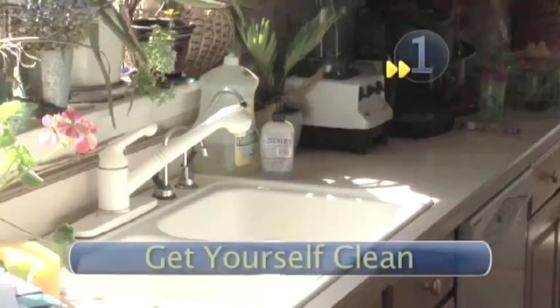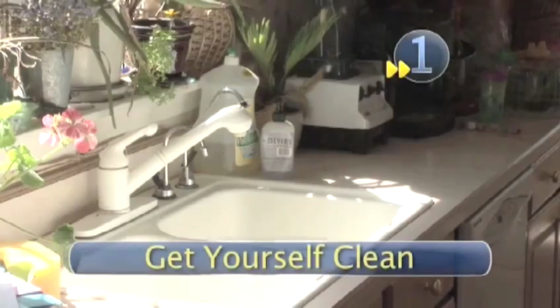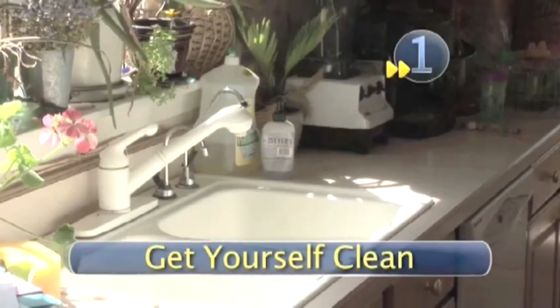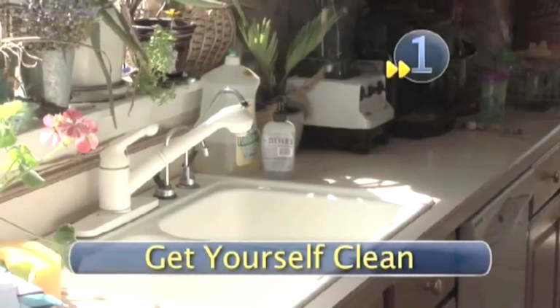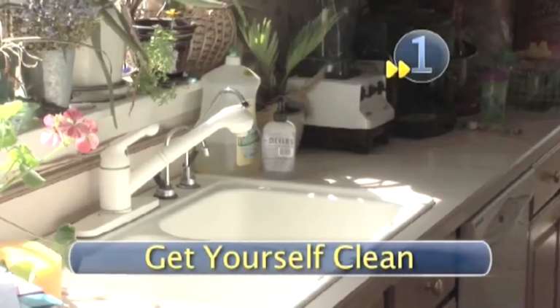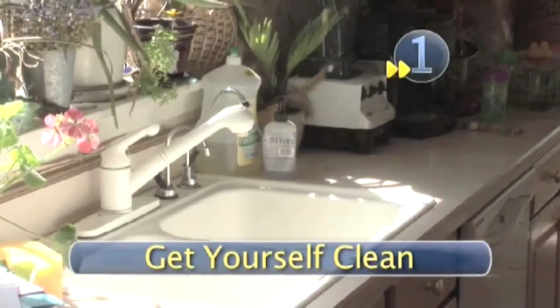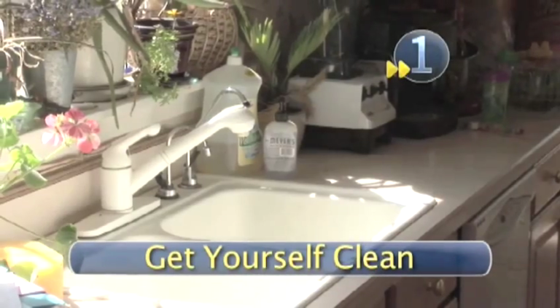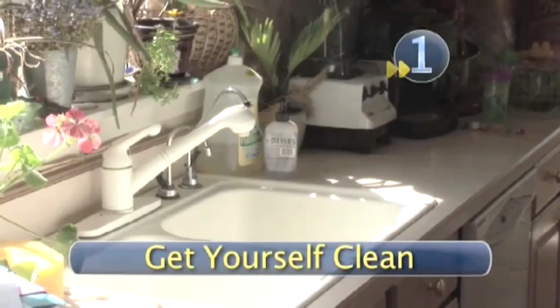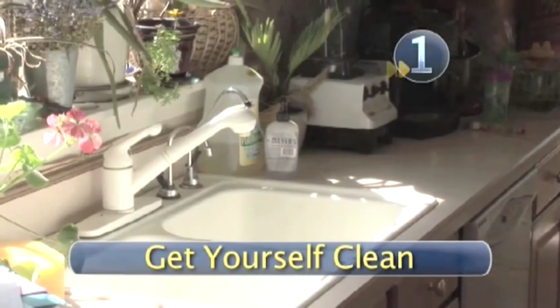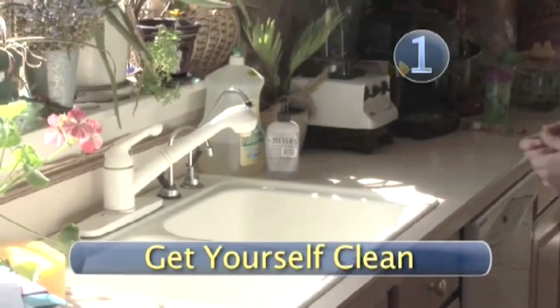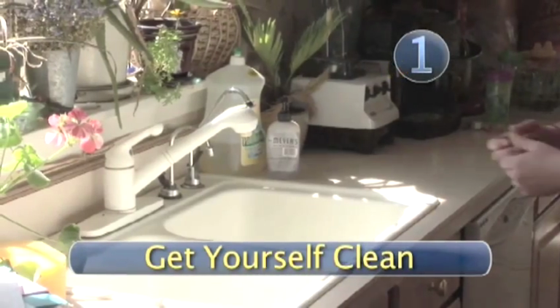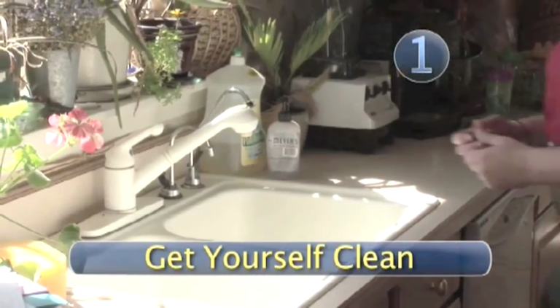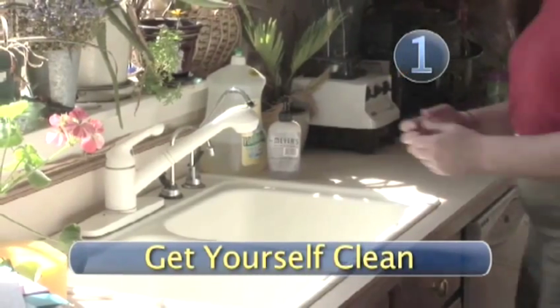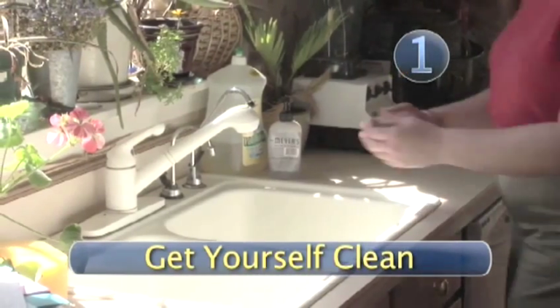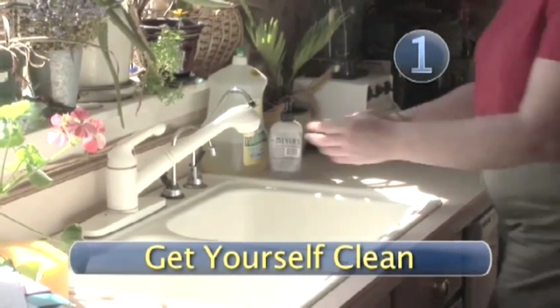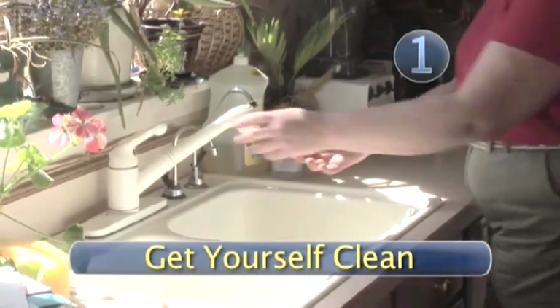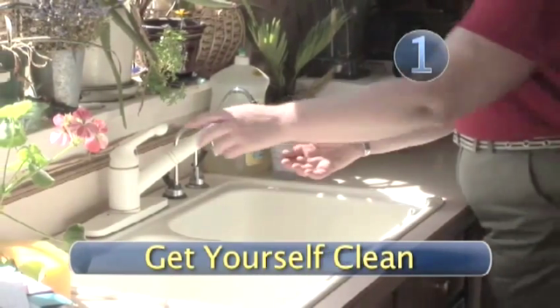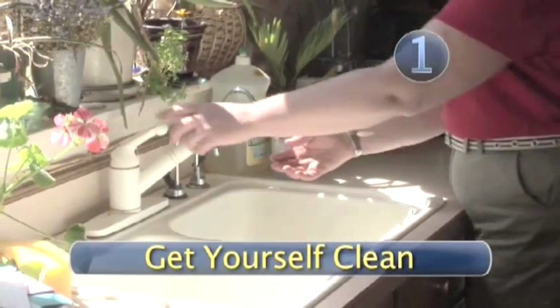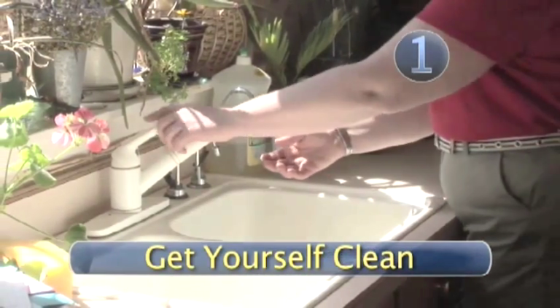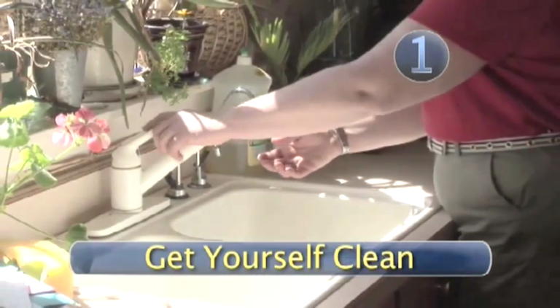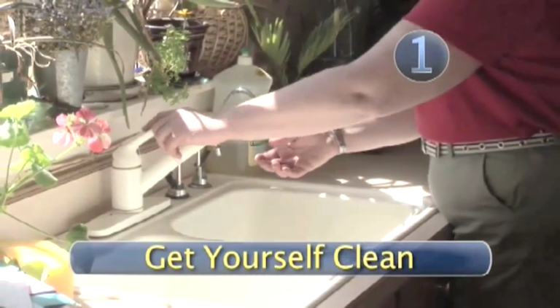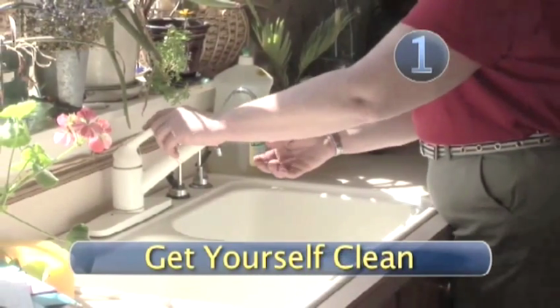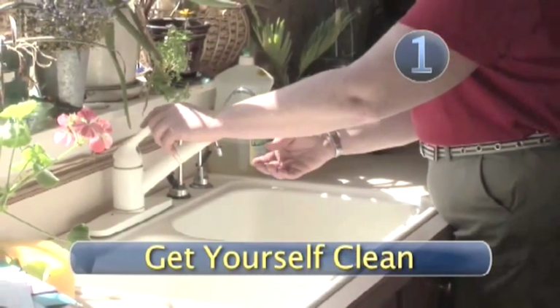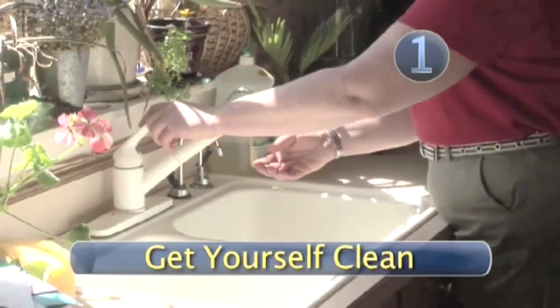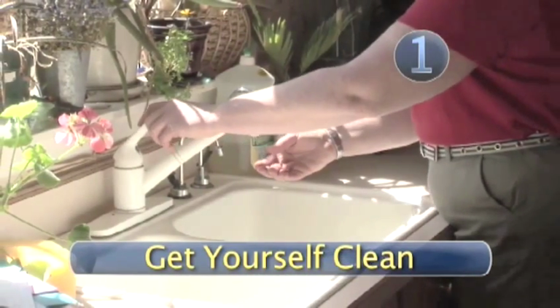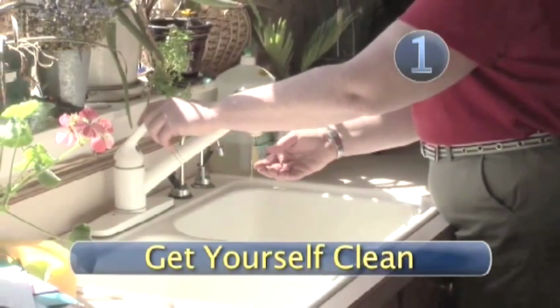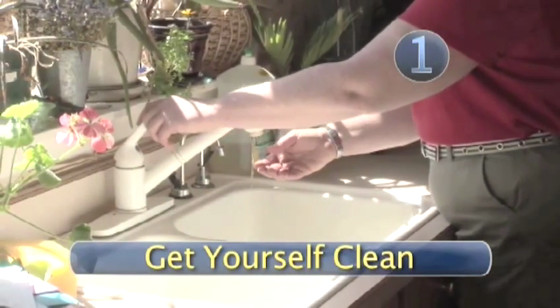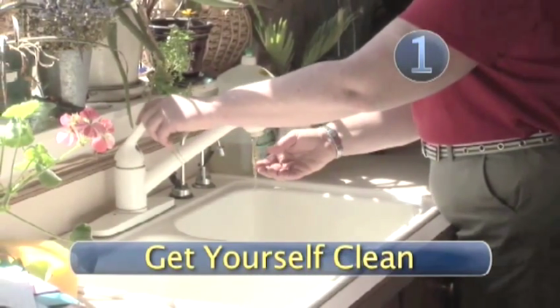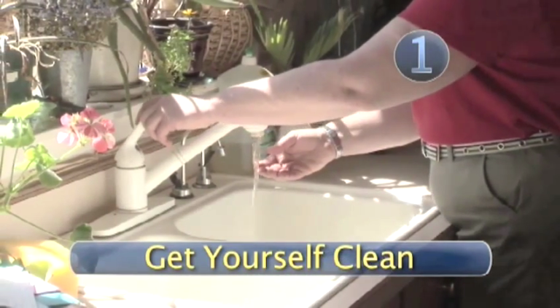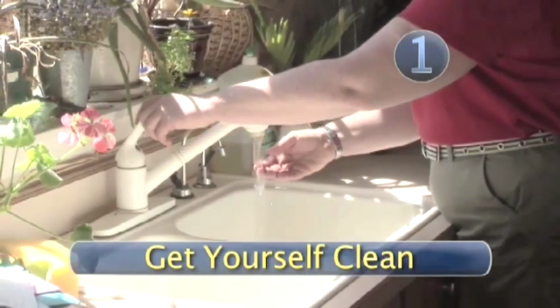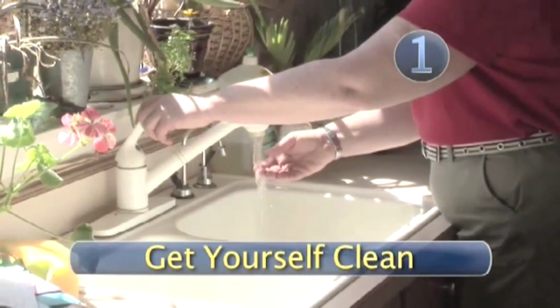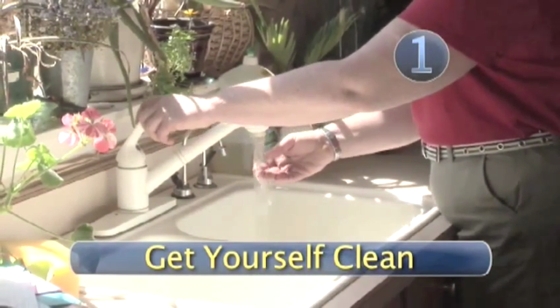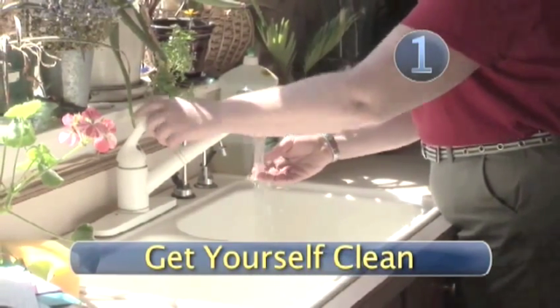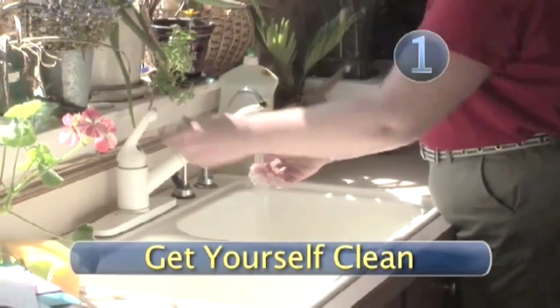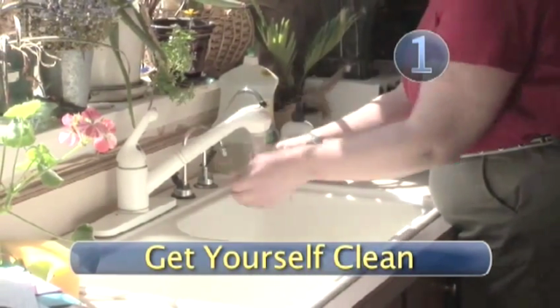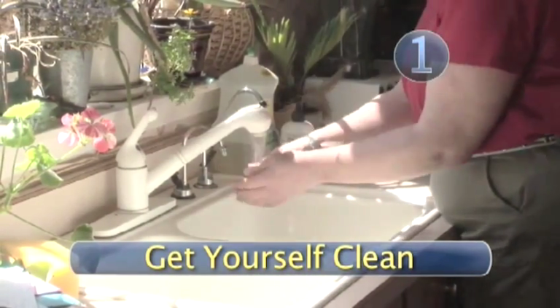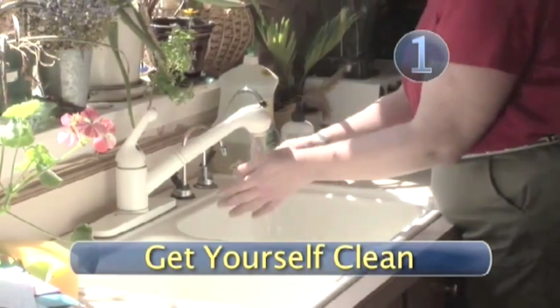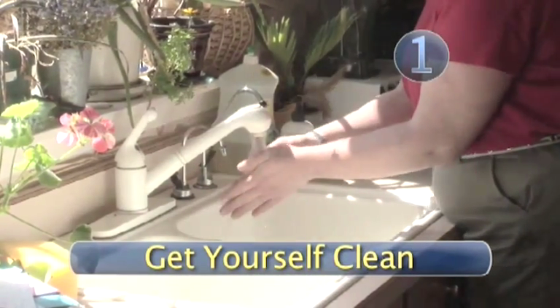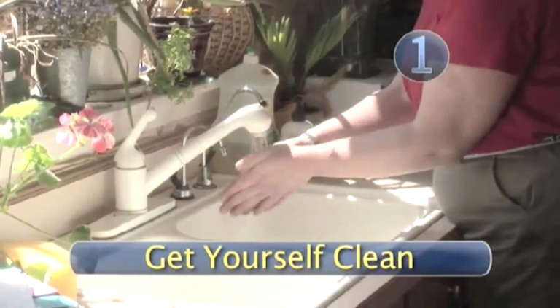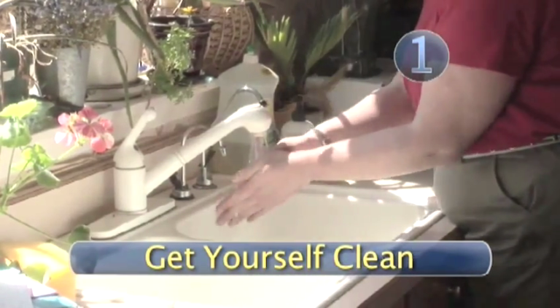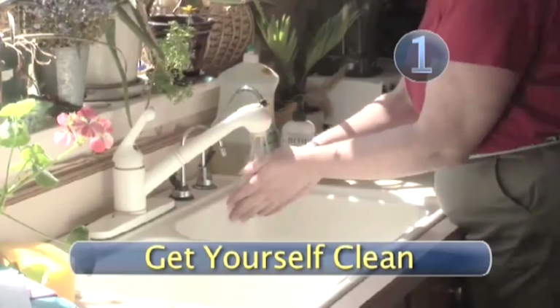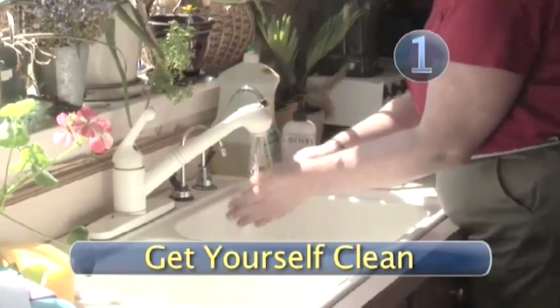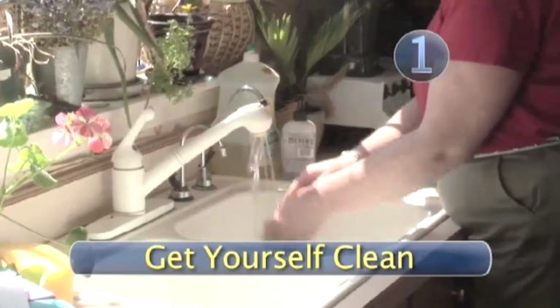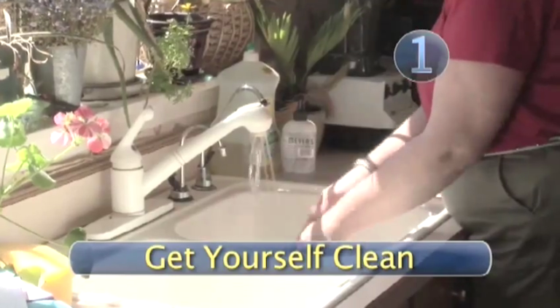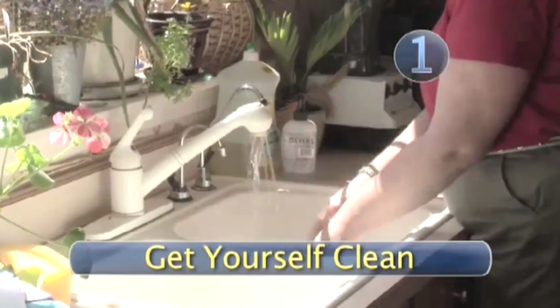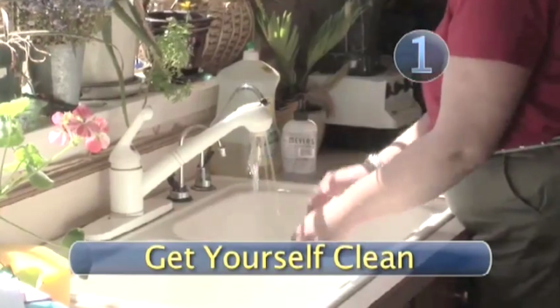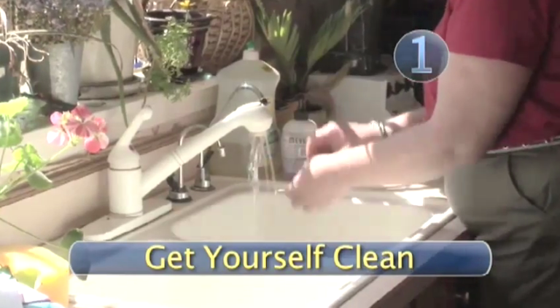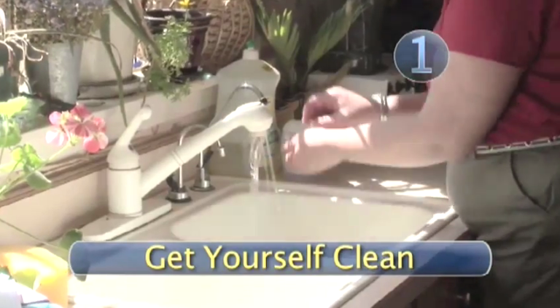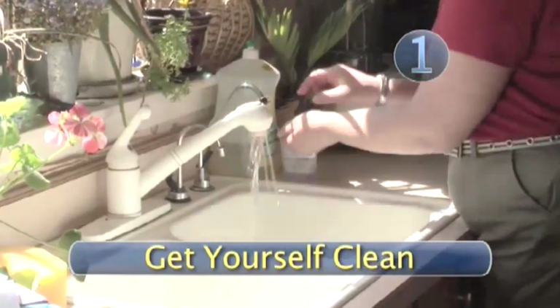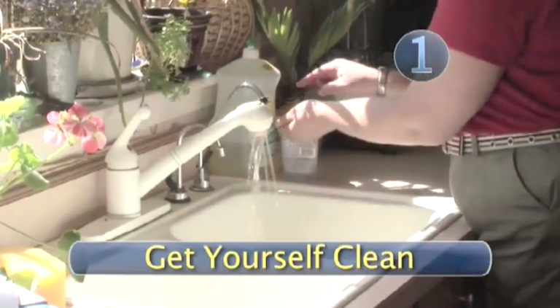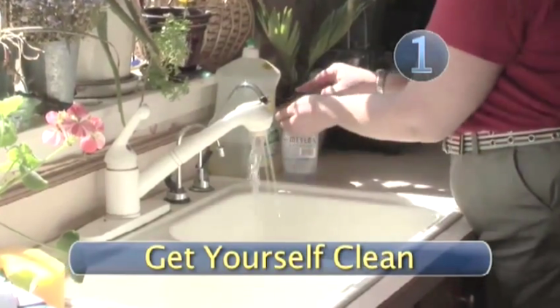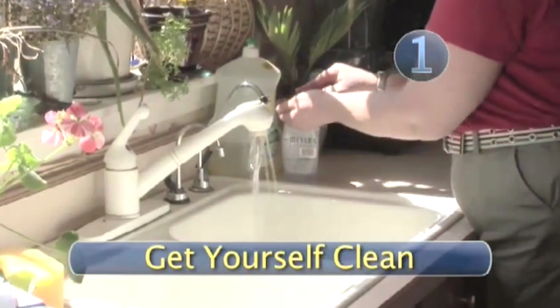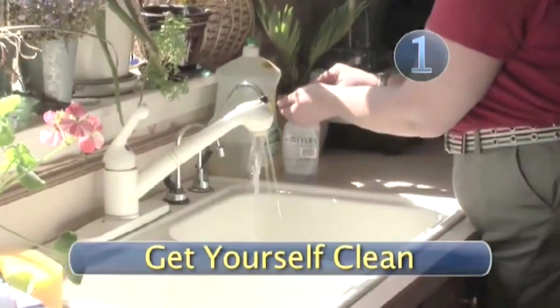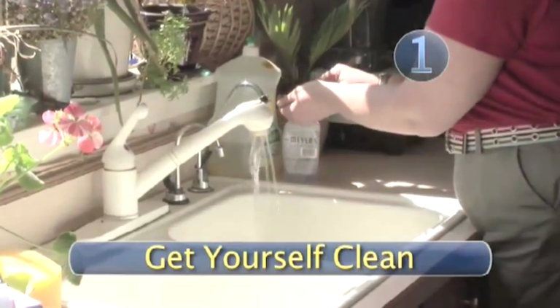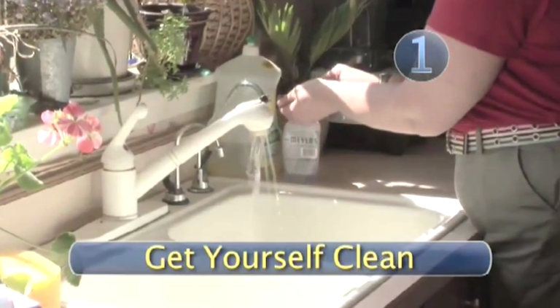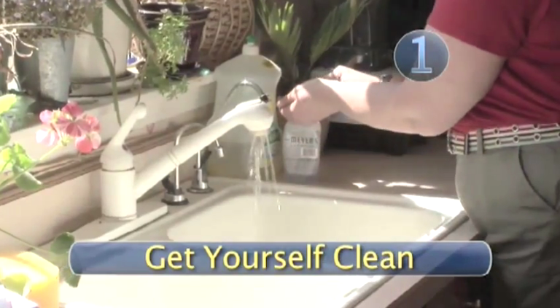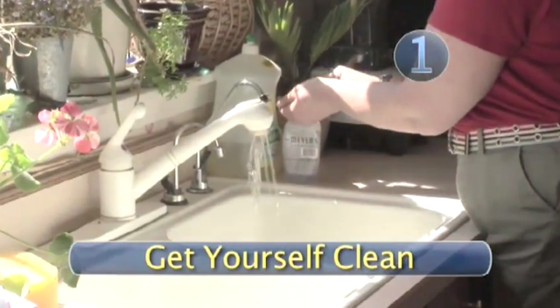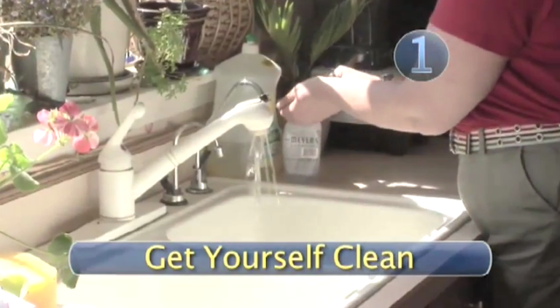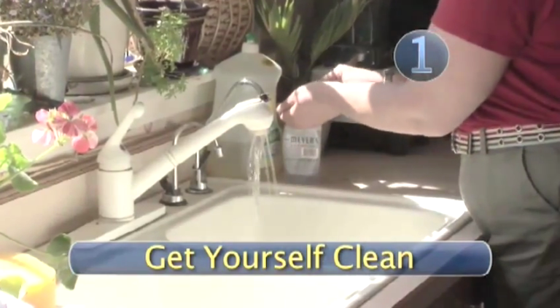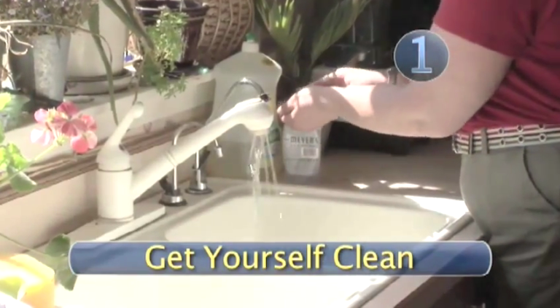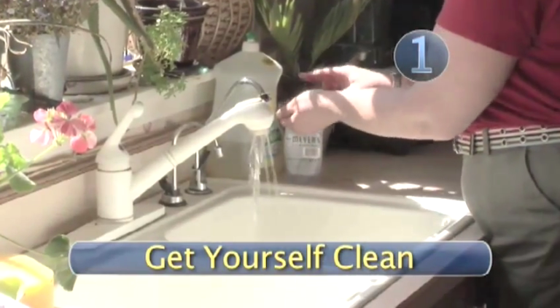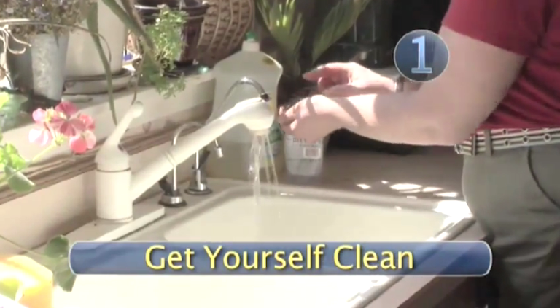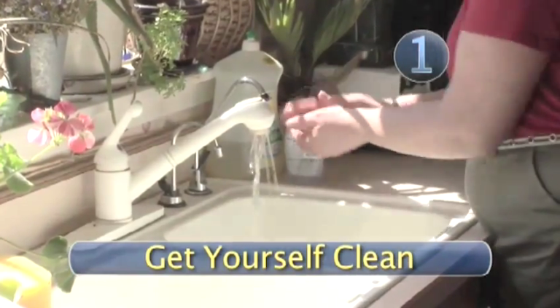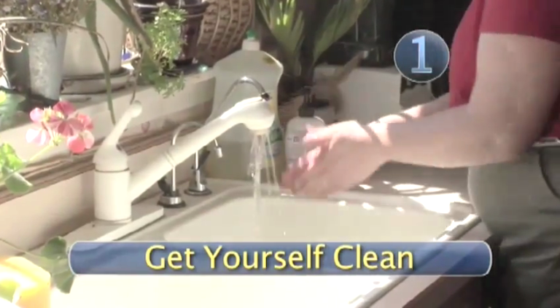Step 1: Get yourself clean. Wash your hands so you don't introduce any nasty bacteria or other yuck into your dog's ears.